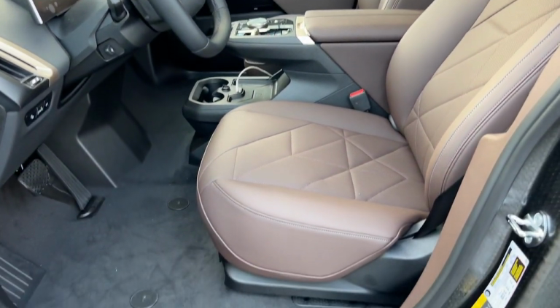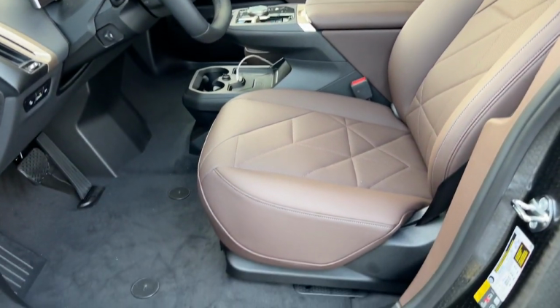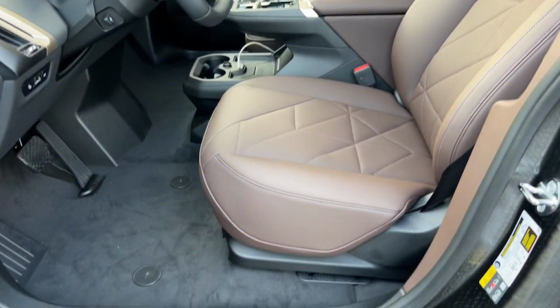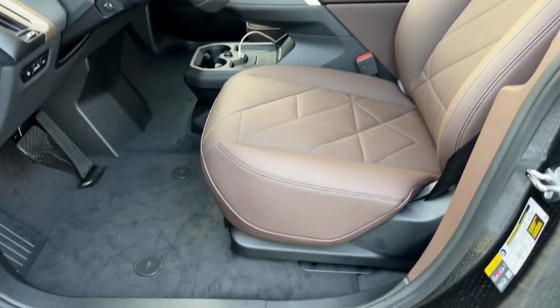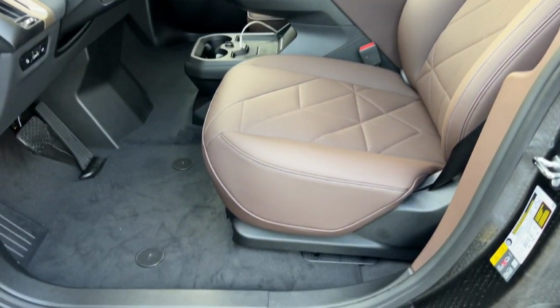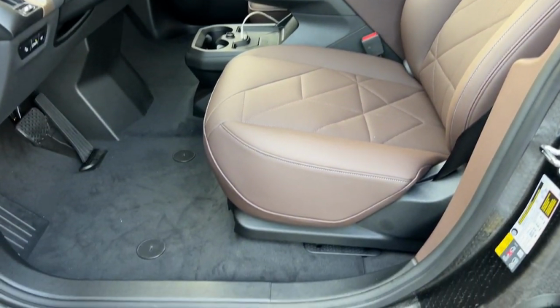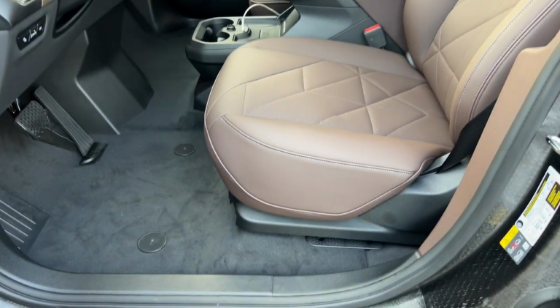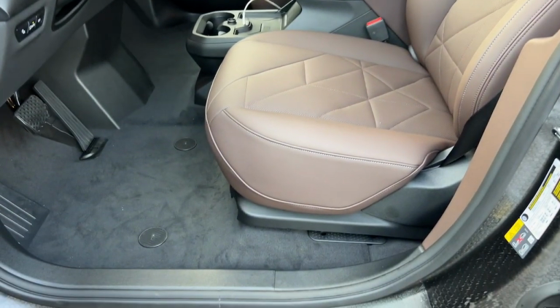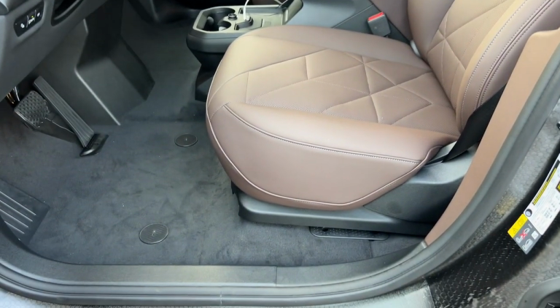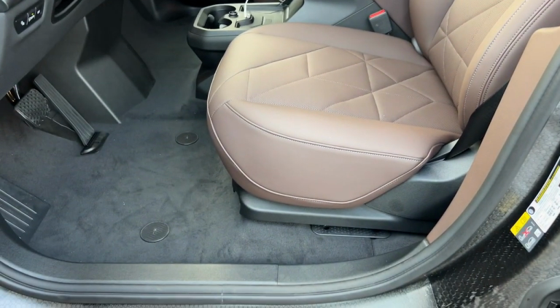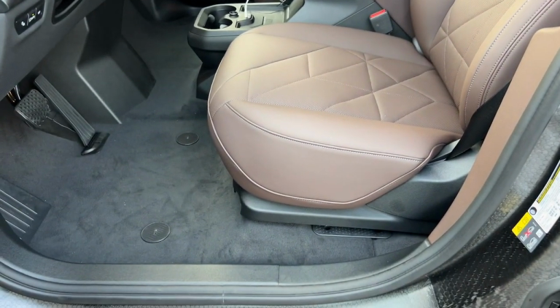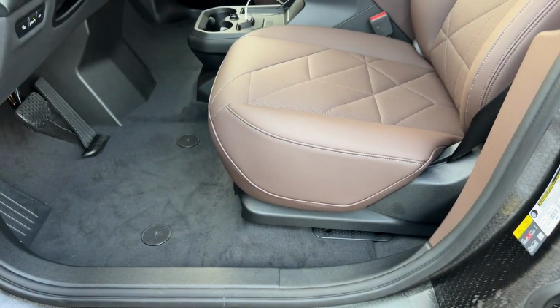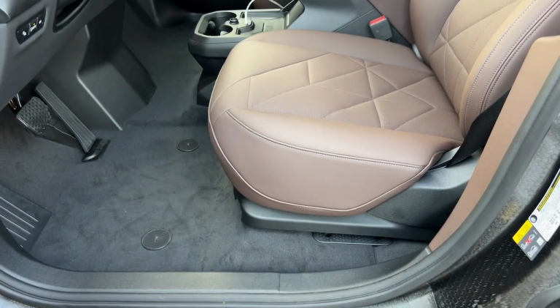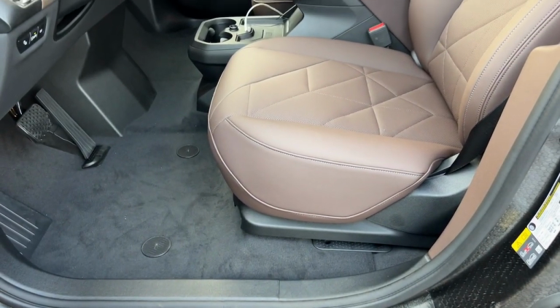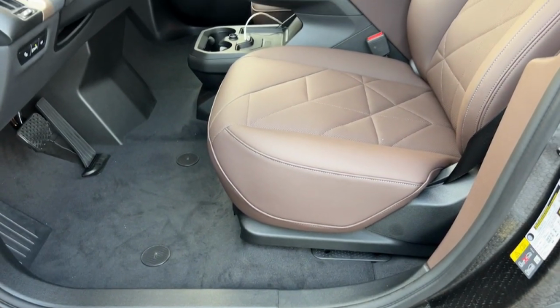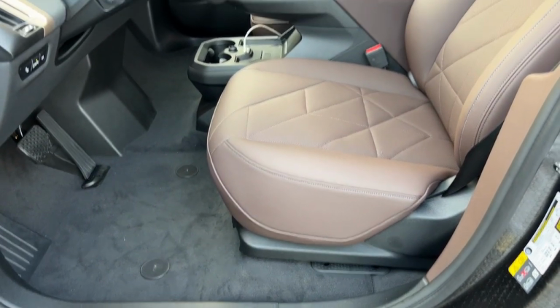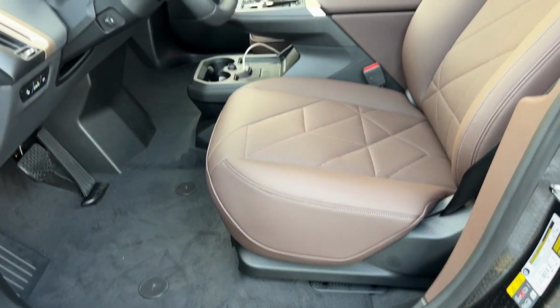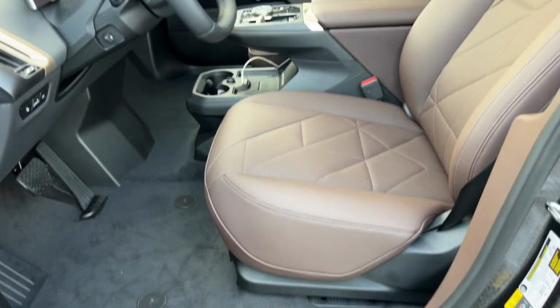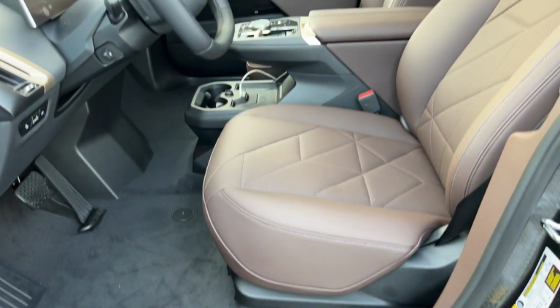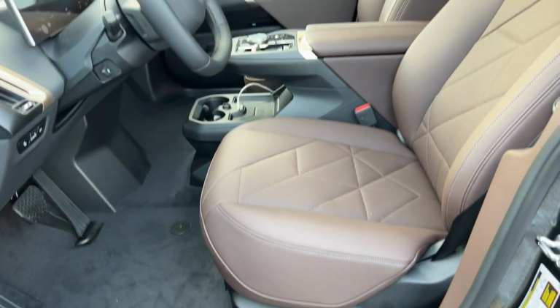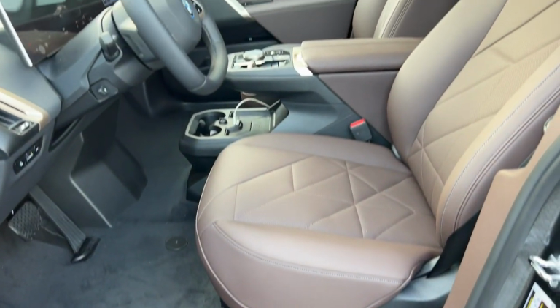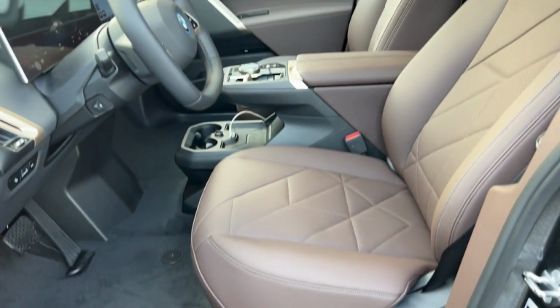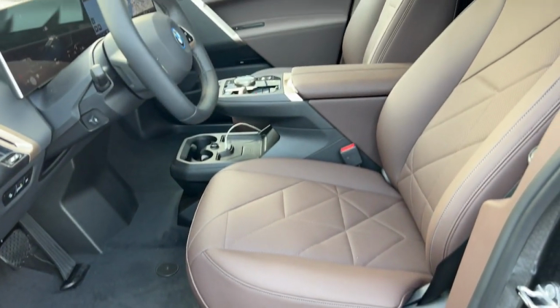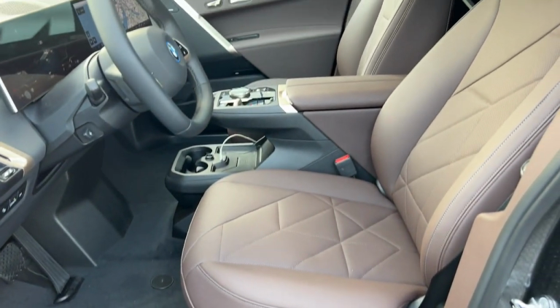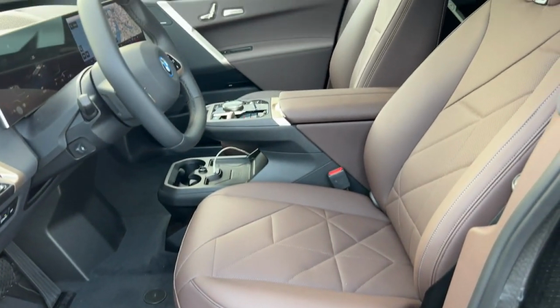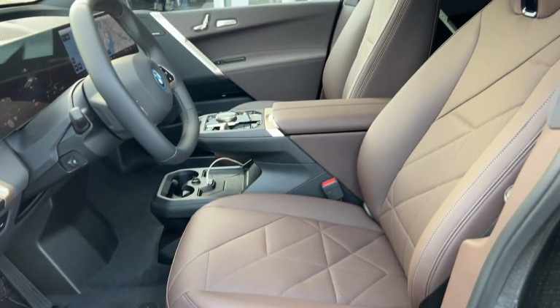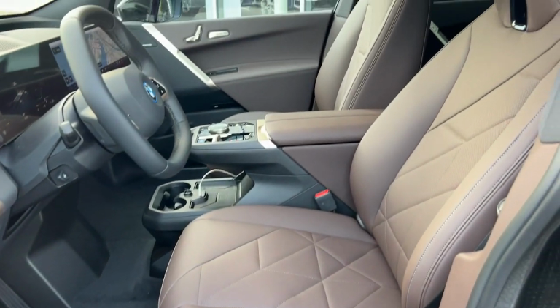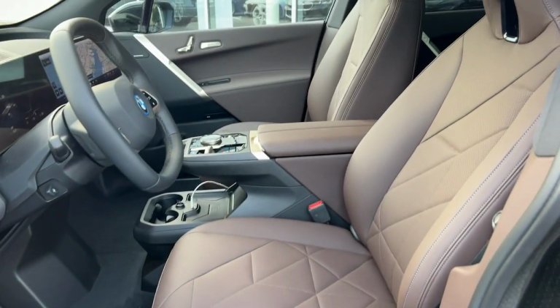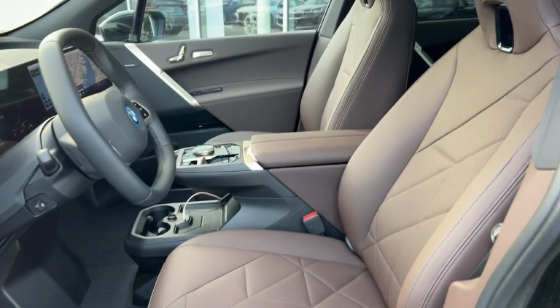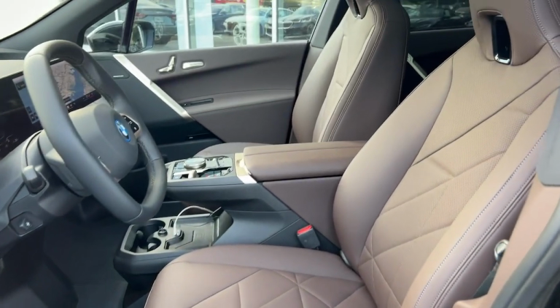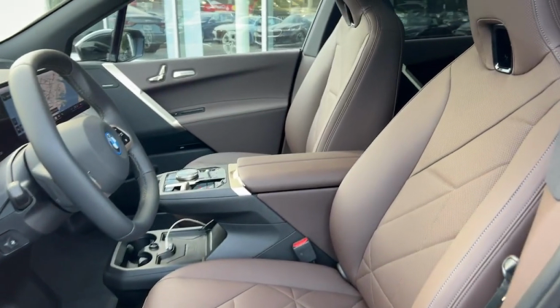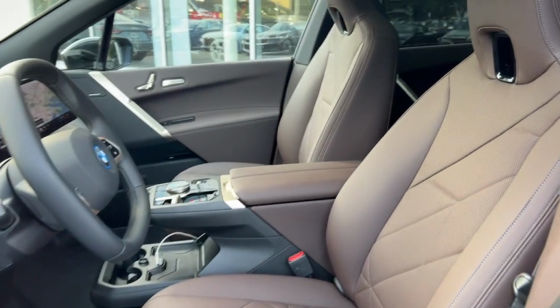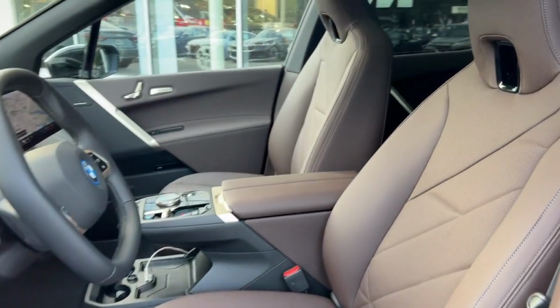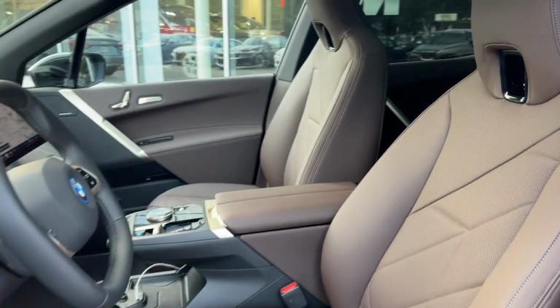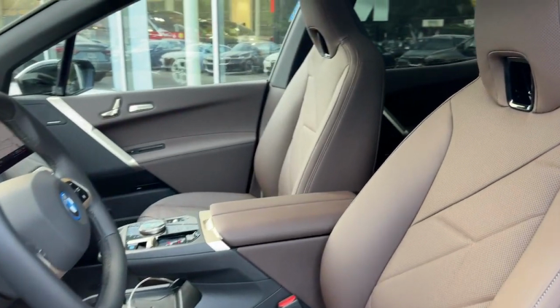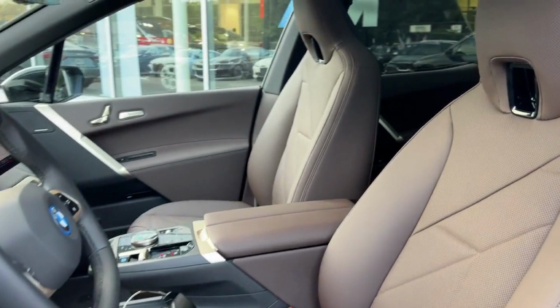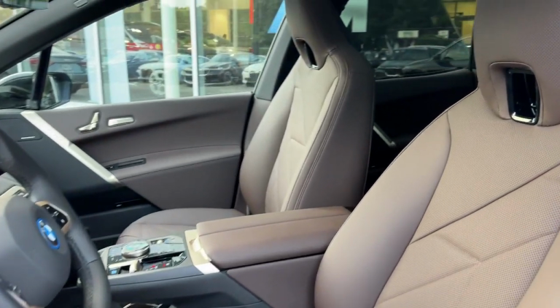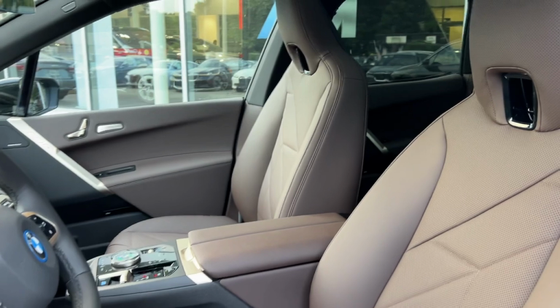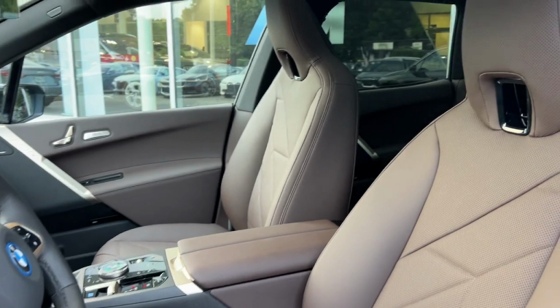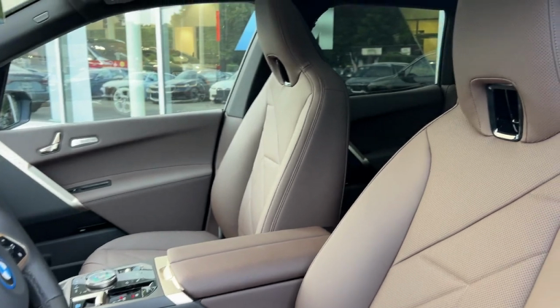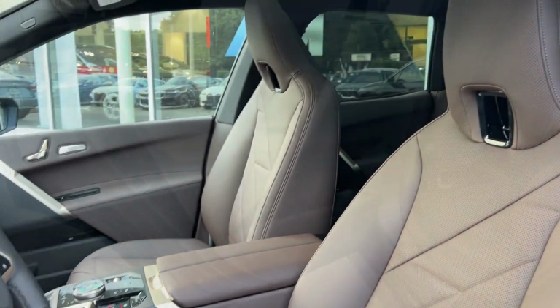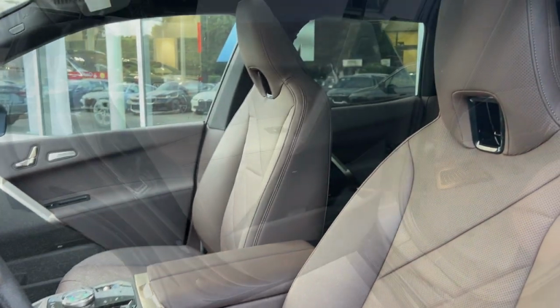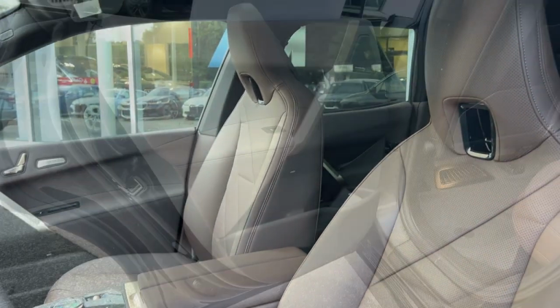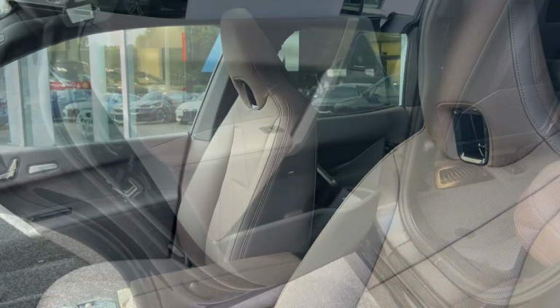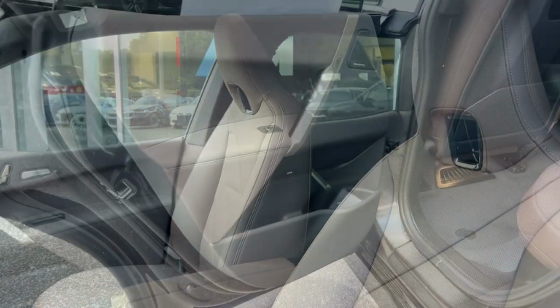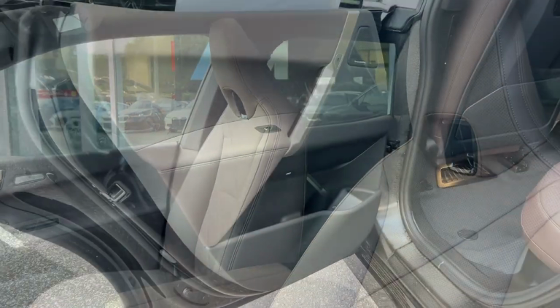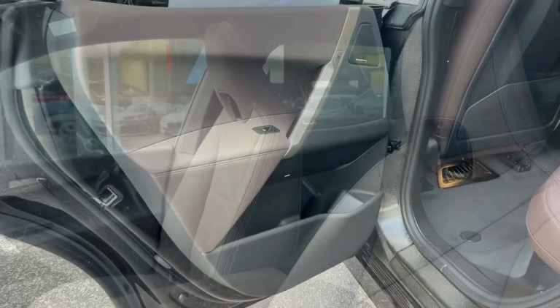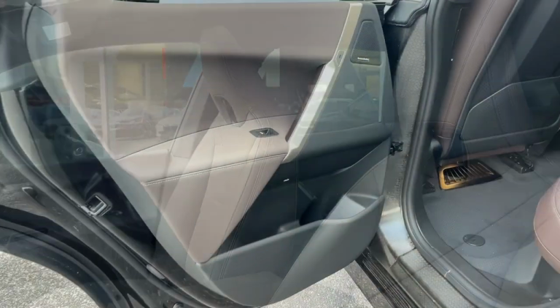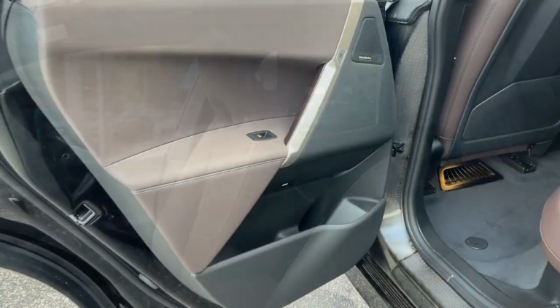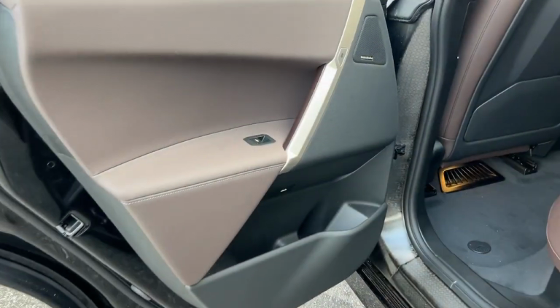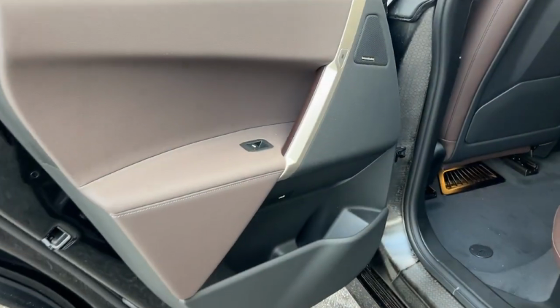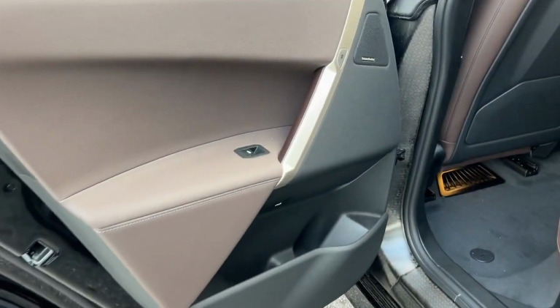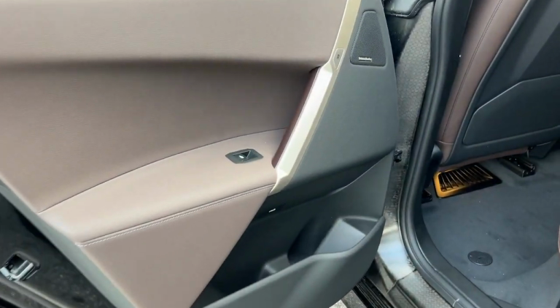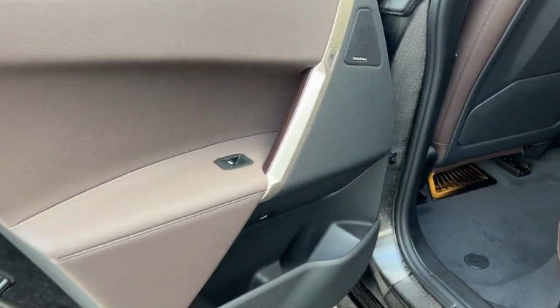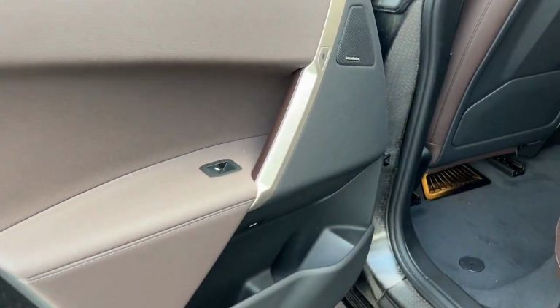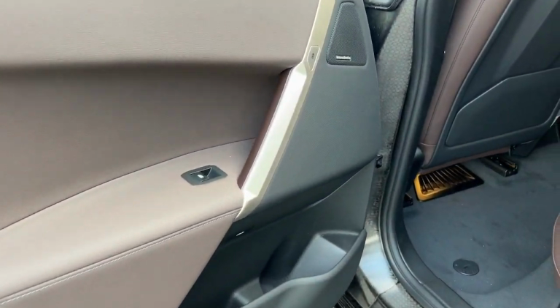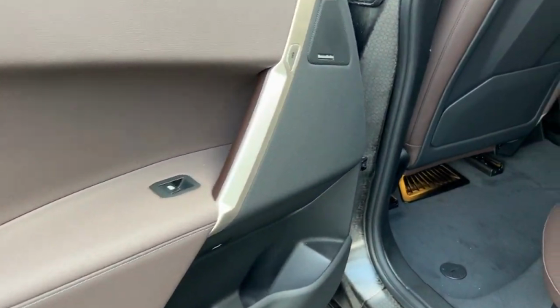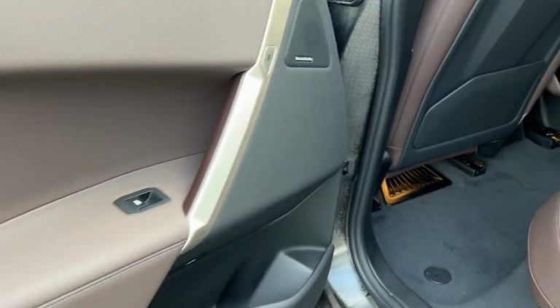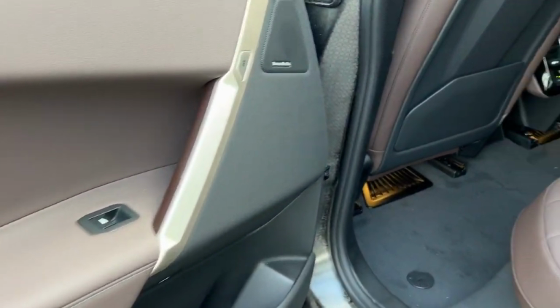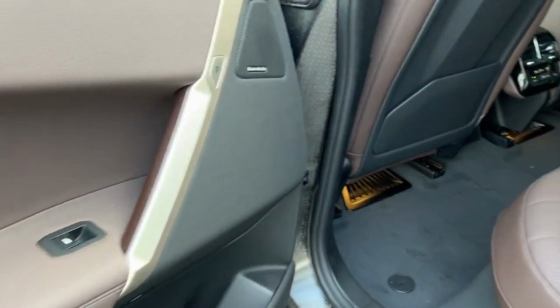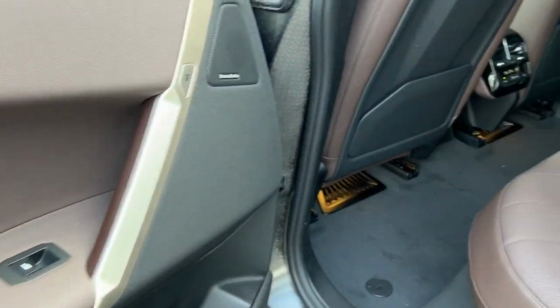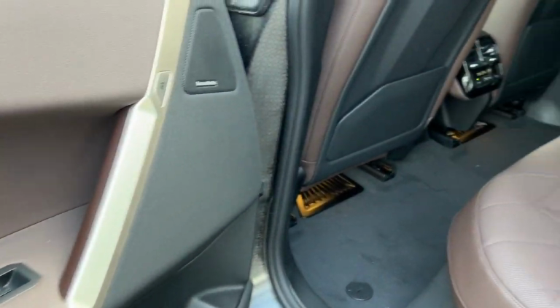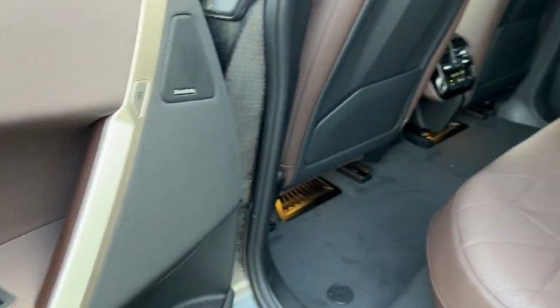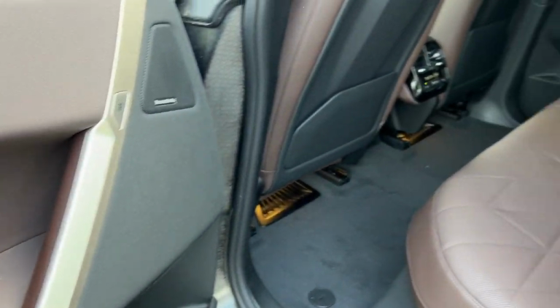Power passenger seat, heated mirrors, backup camera, power lift gate, electronic stability control.